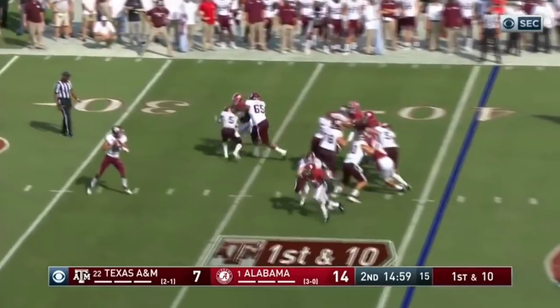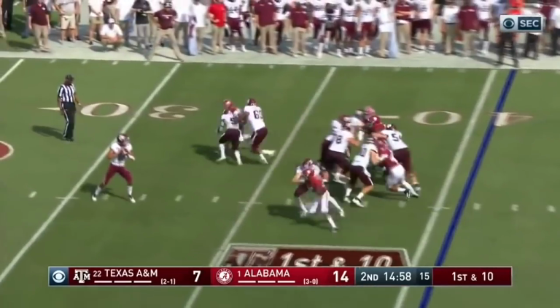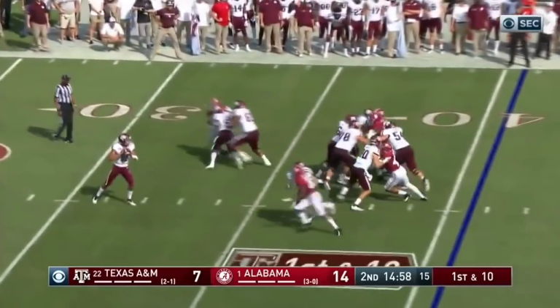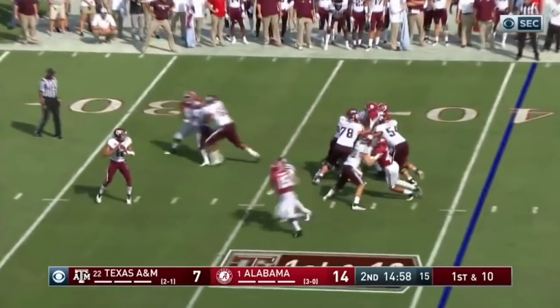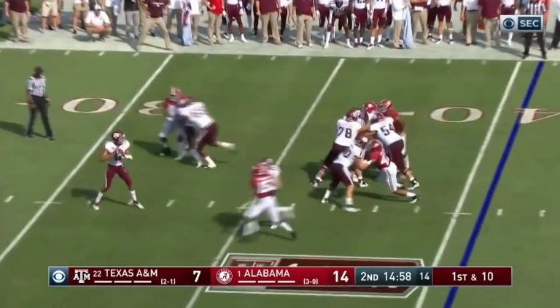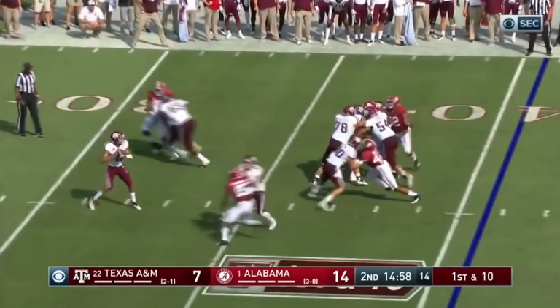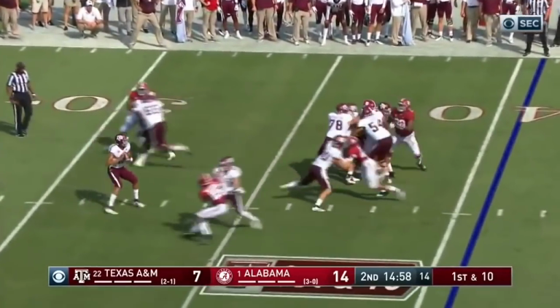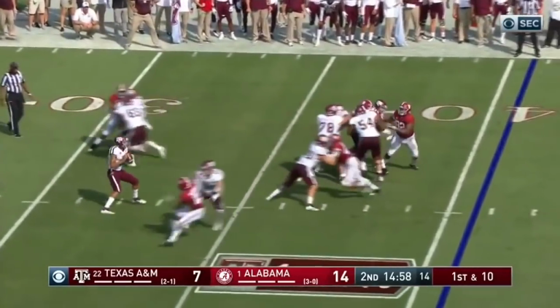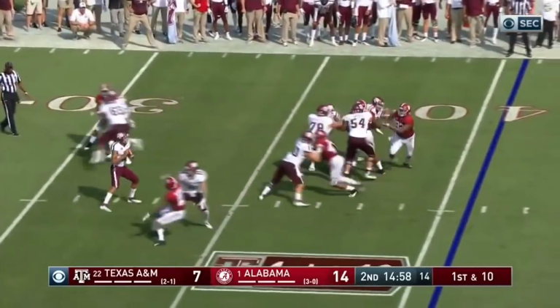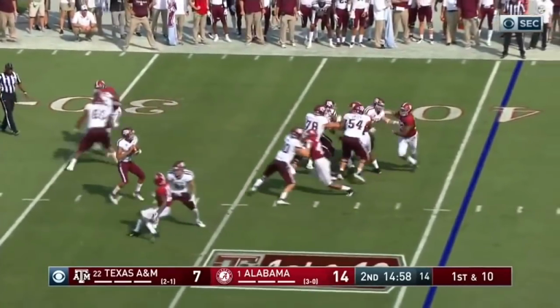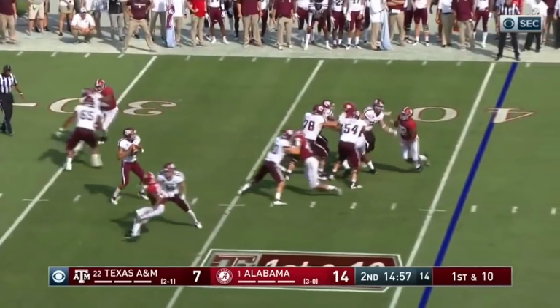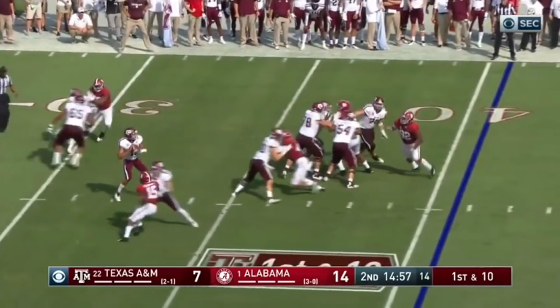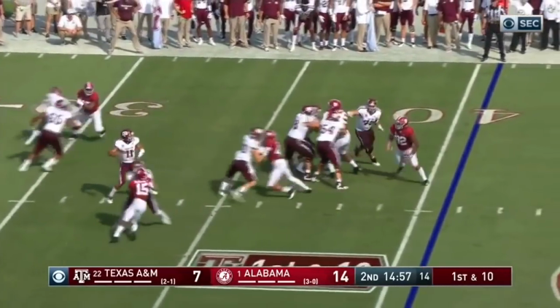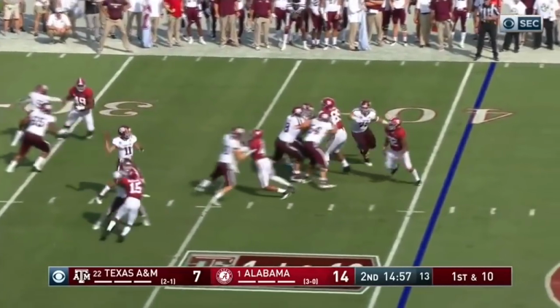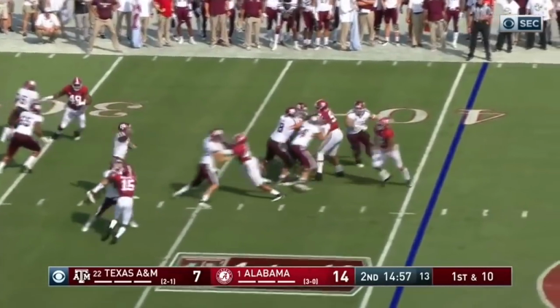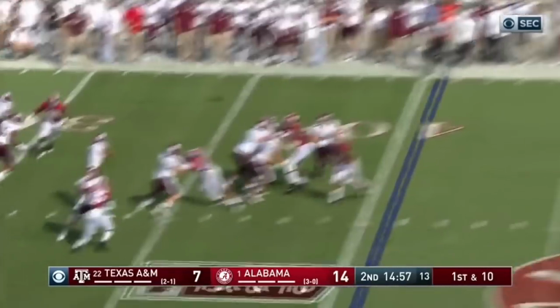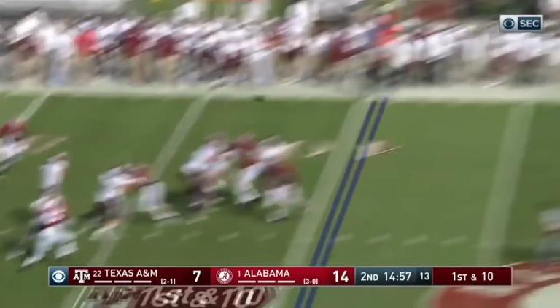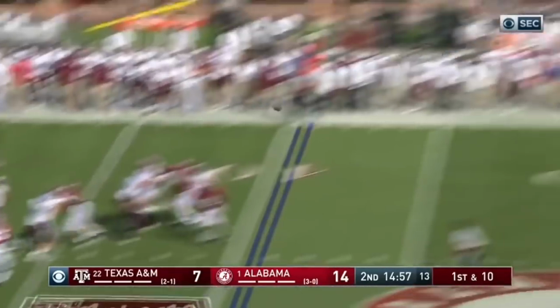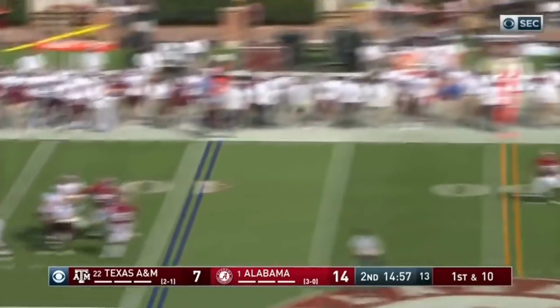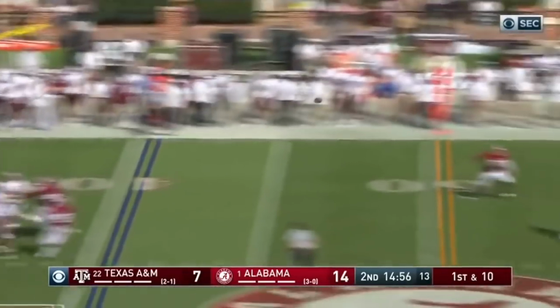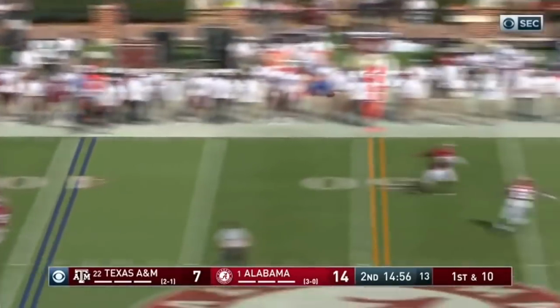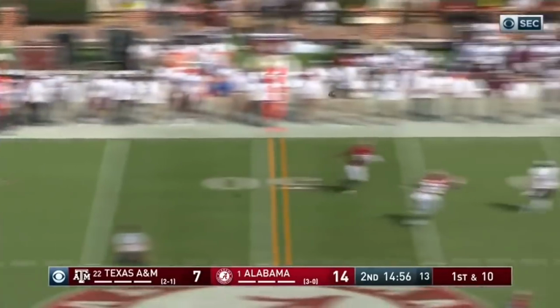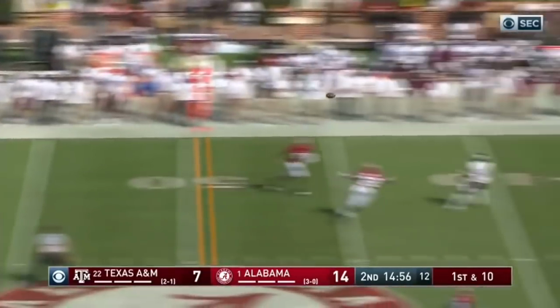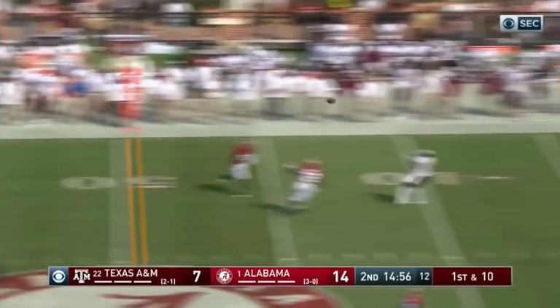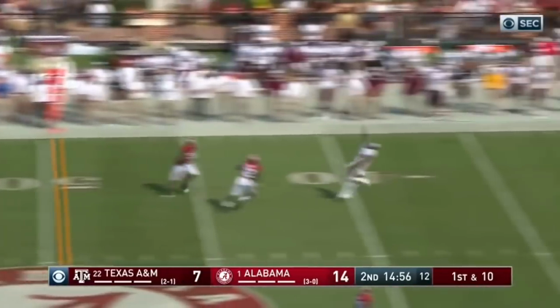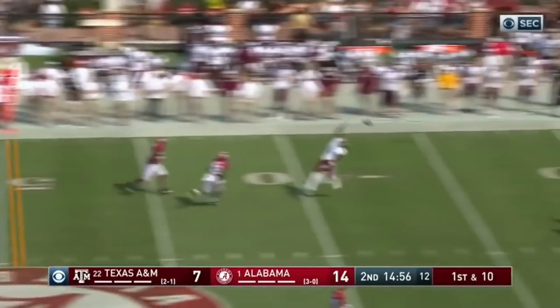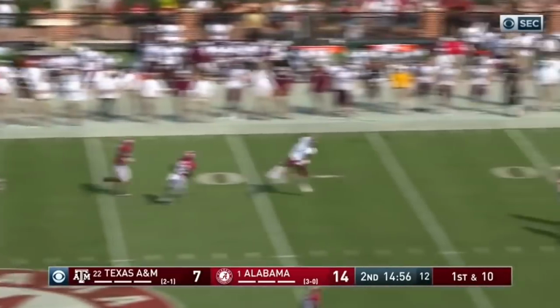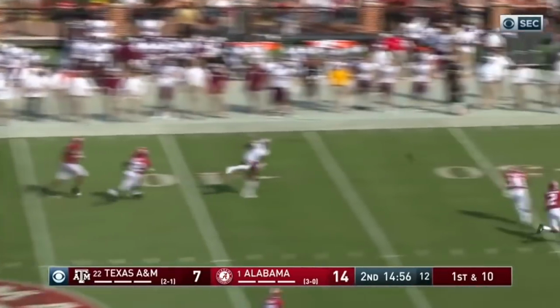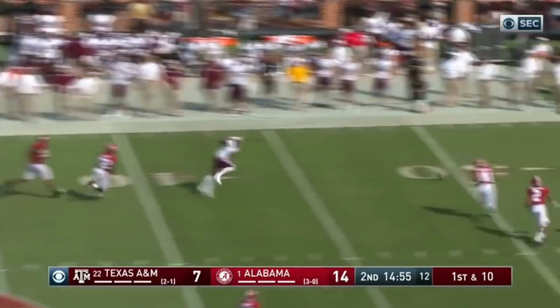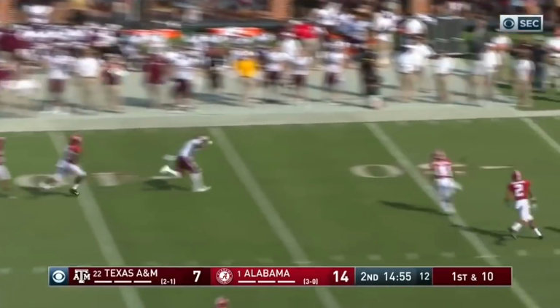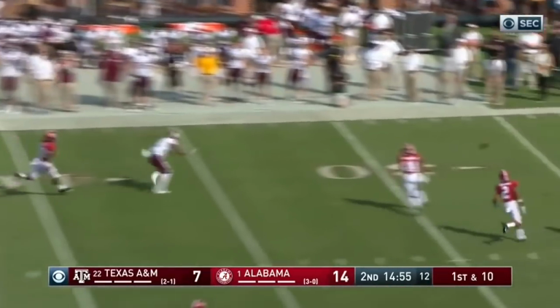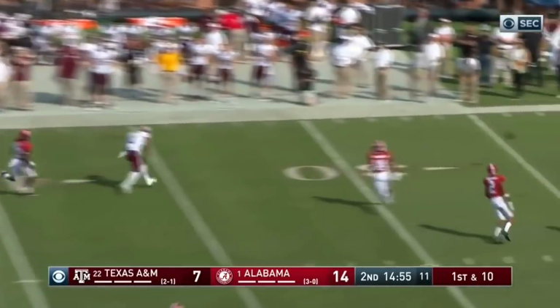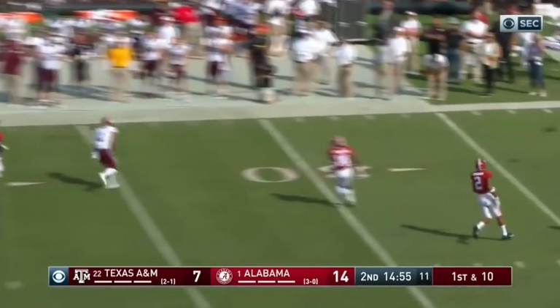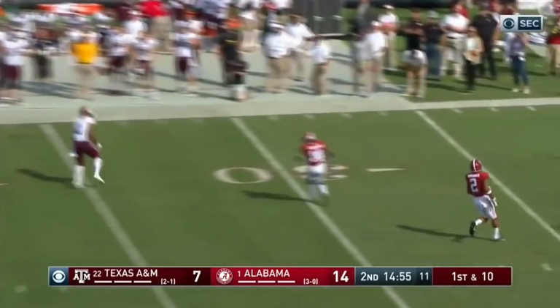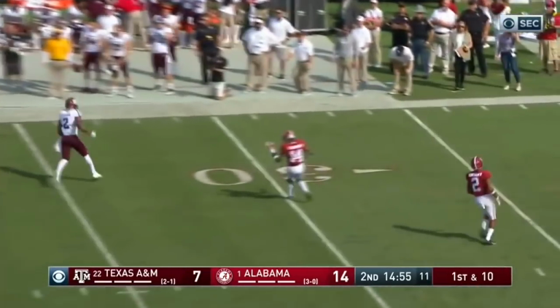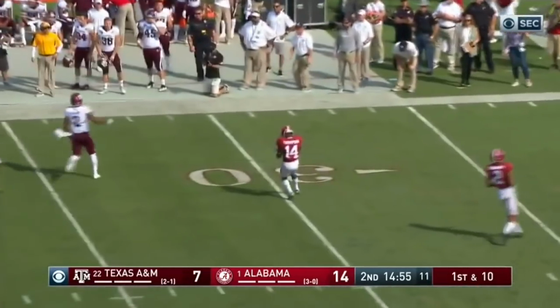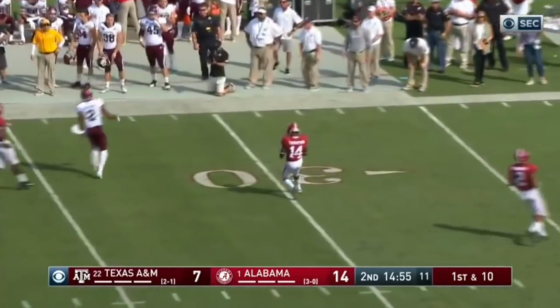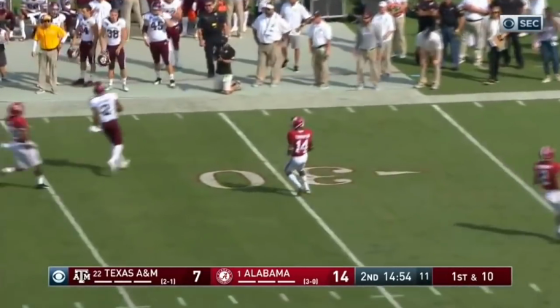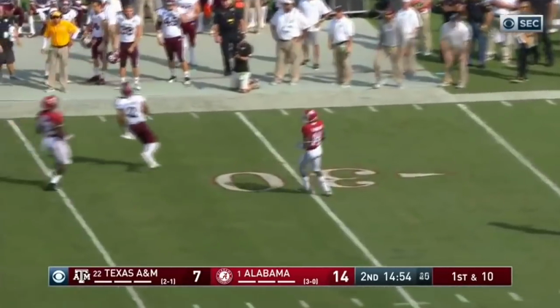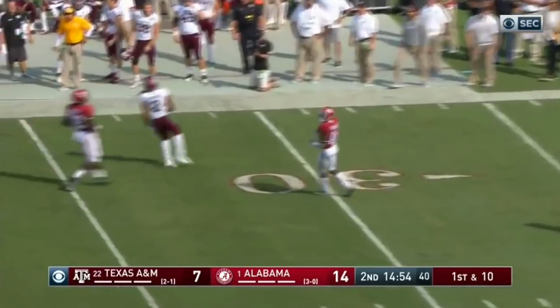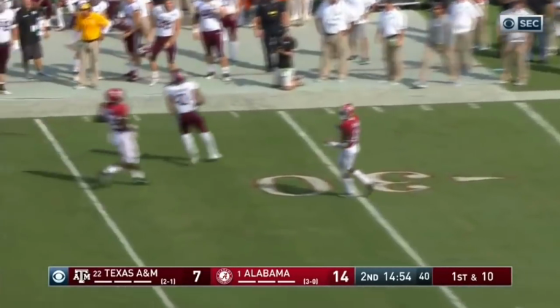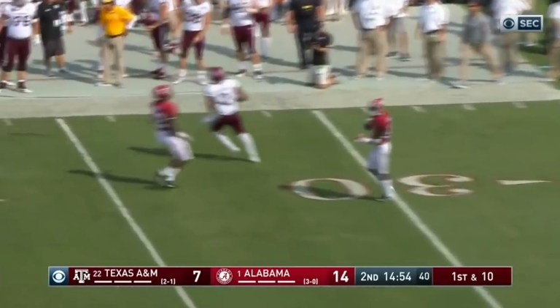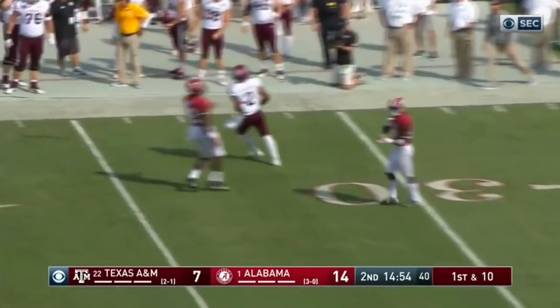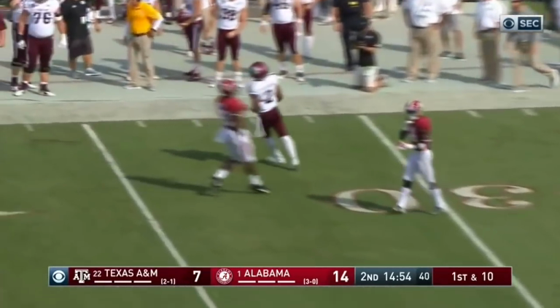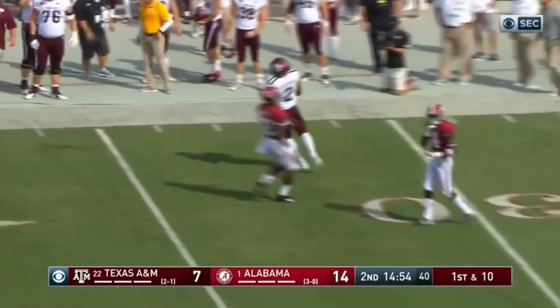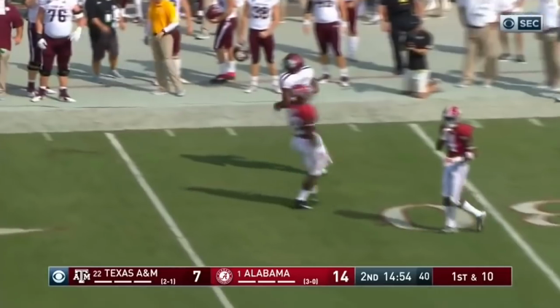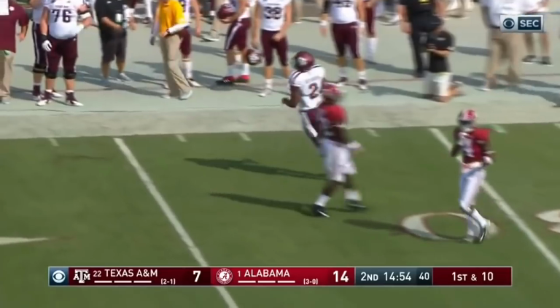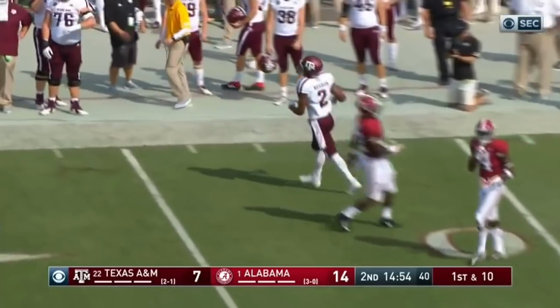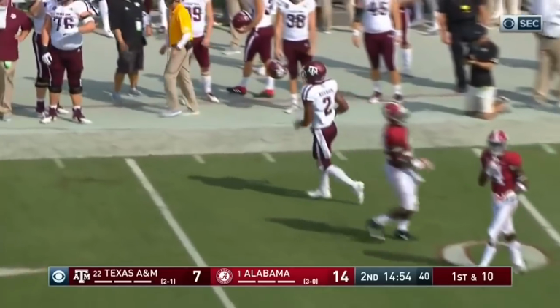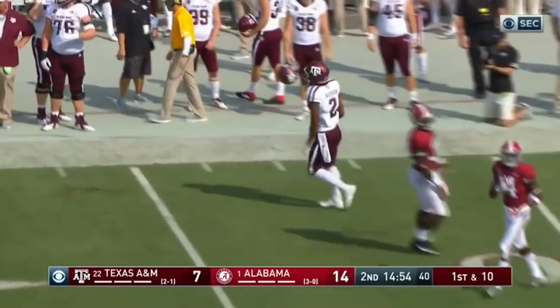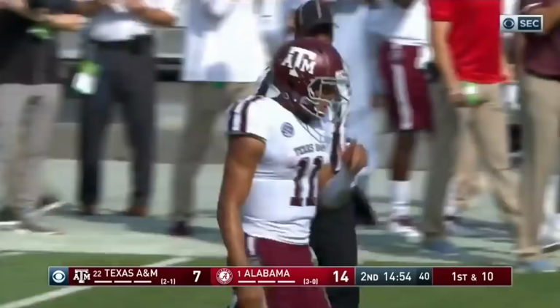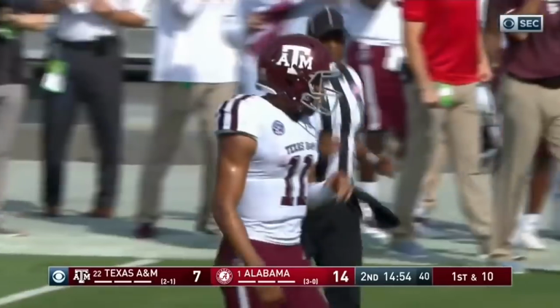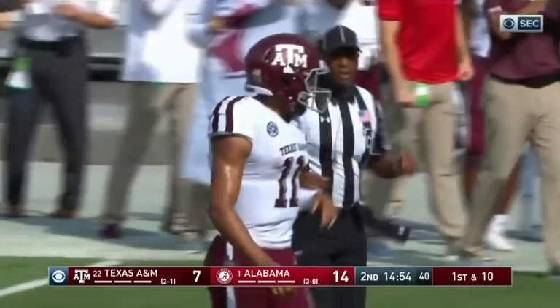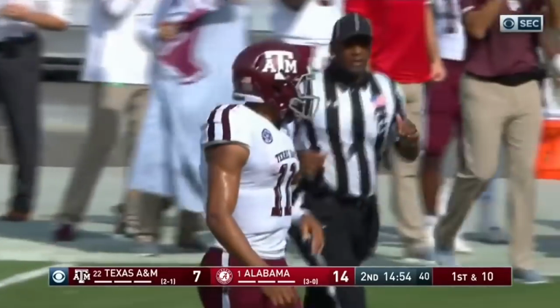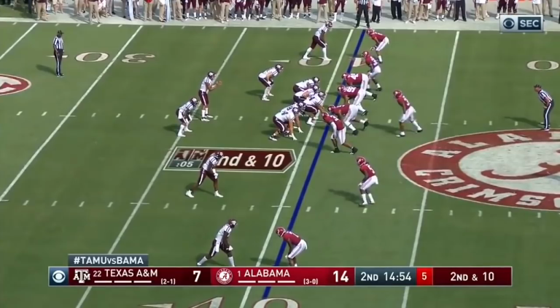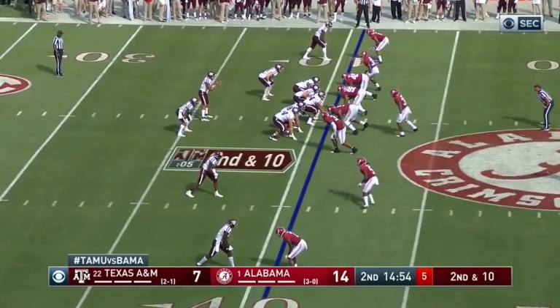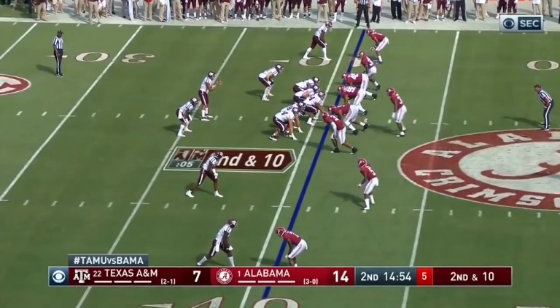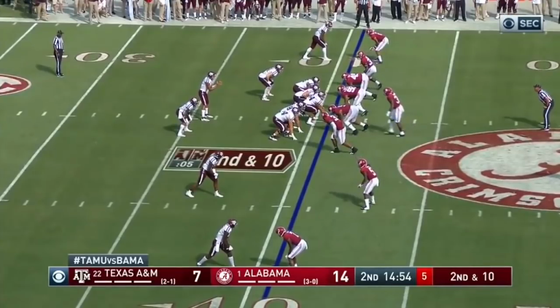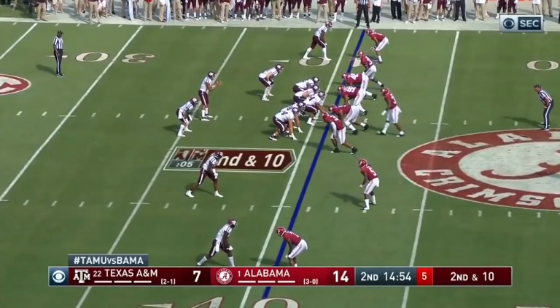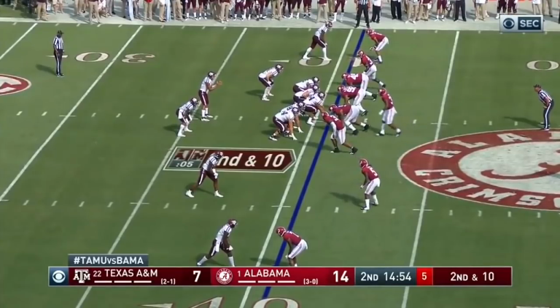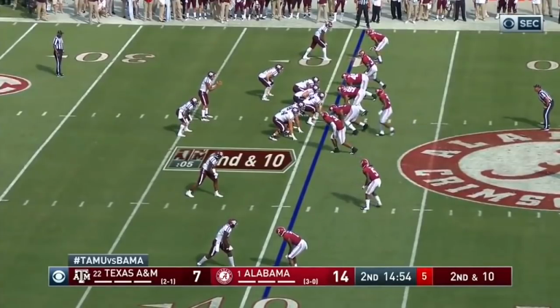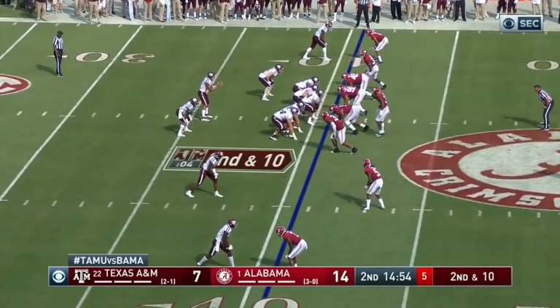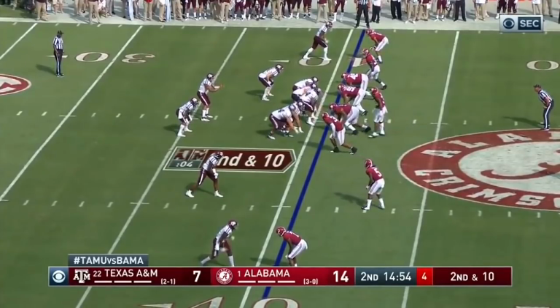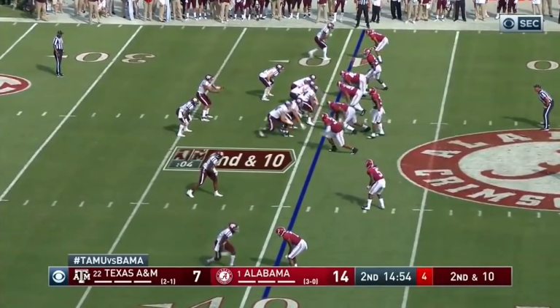Play action. Kellen Mond has all day. Deep middle. Overshot his intended receiver.